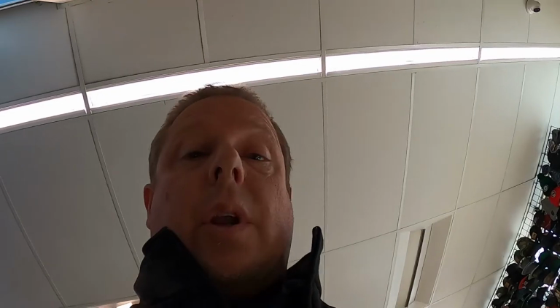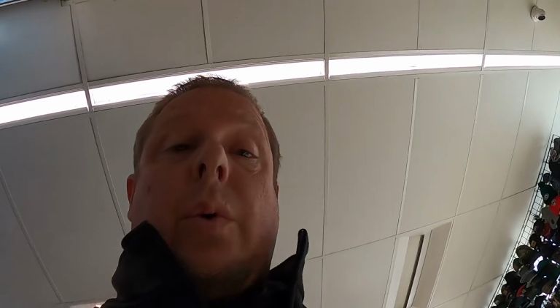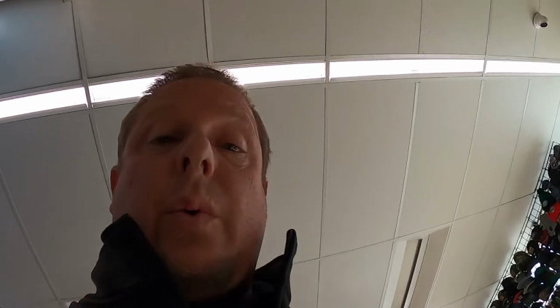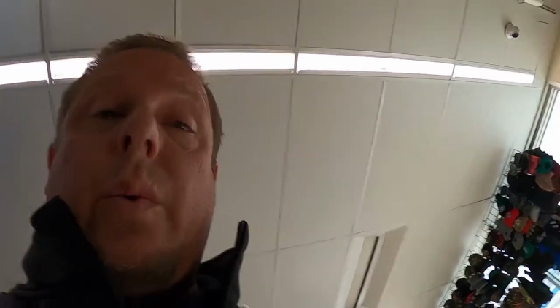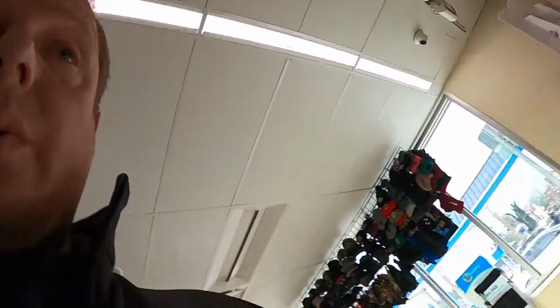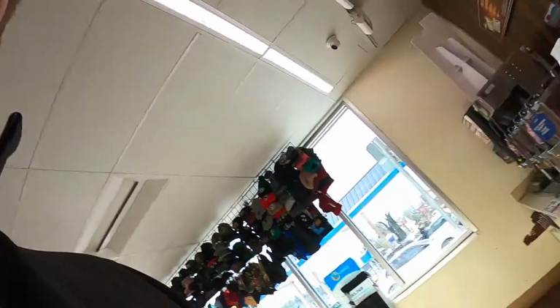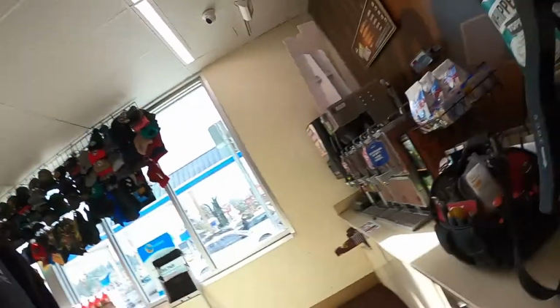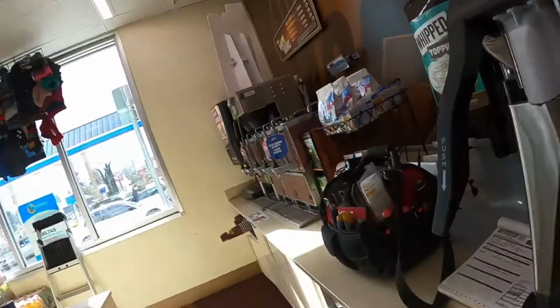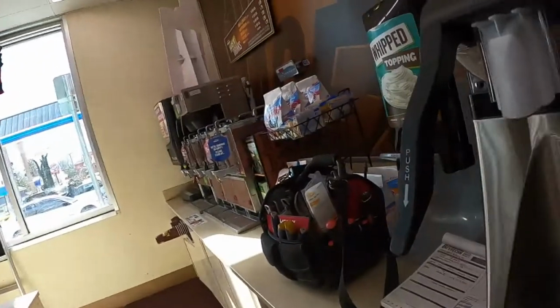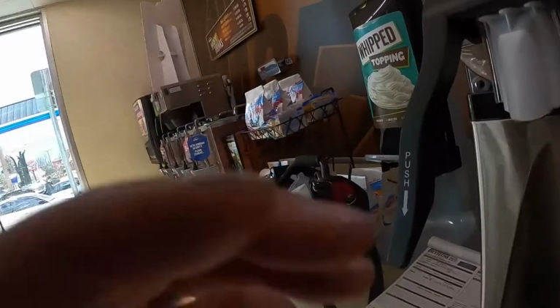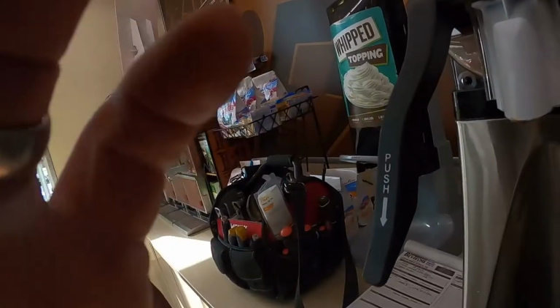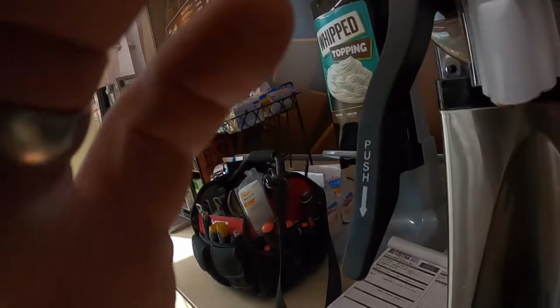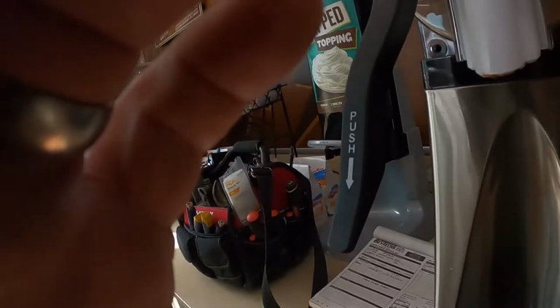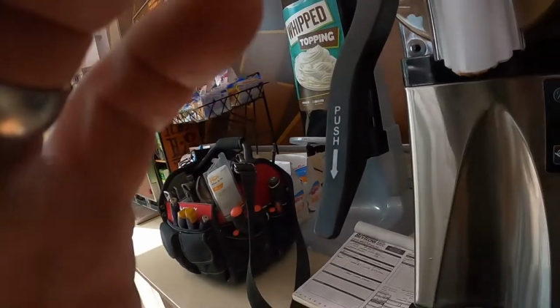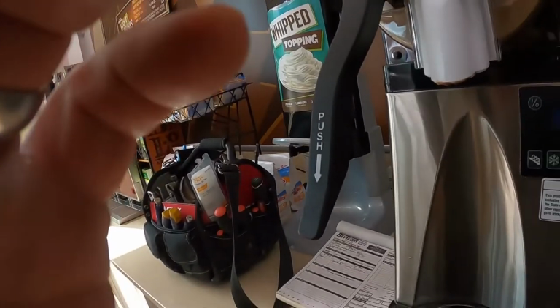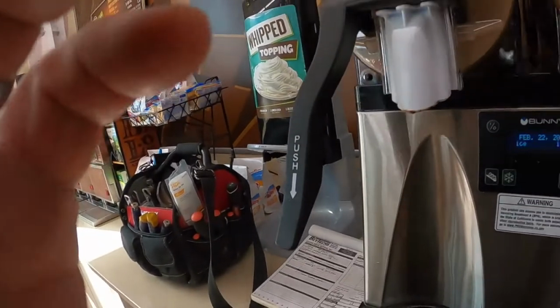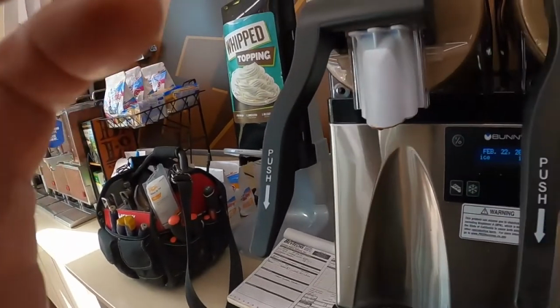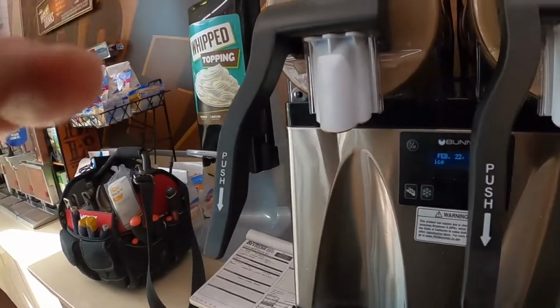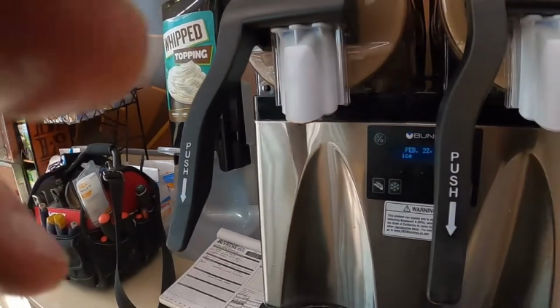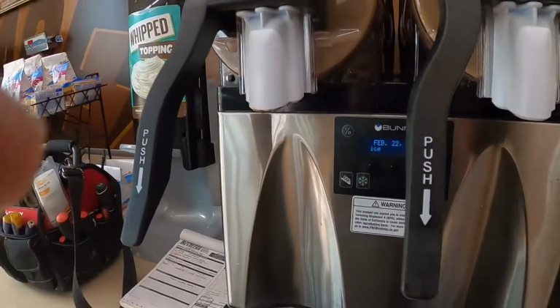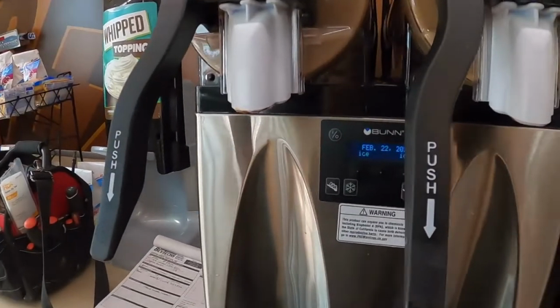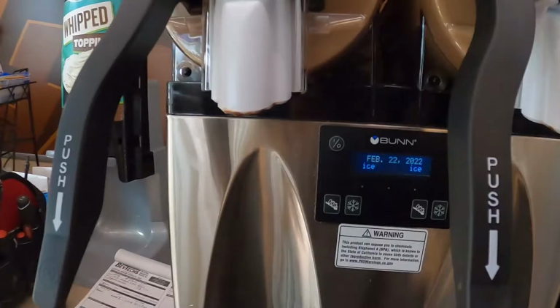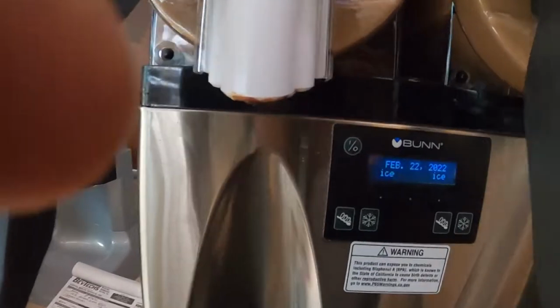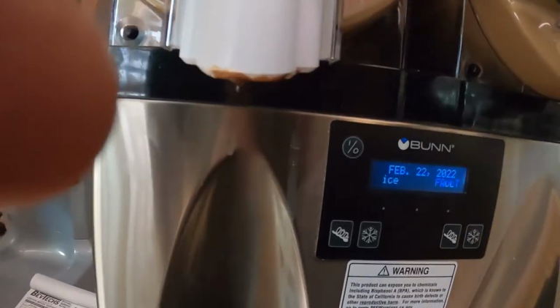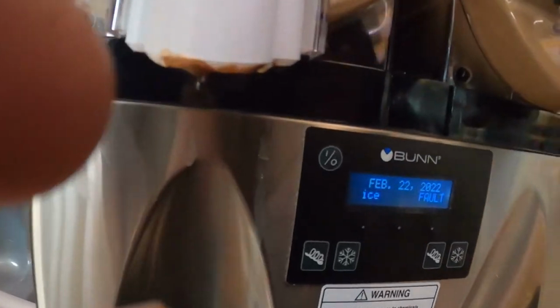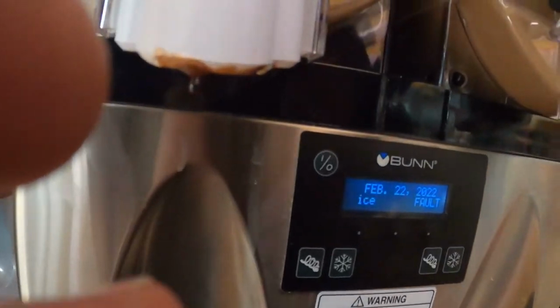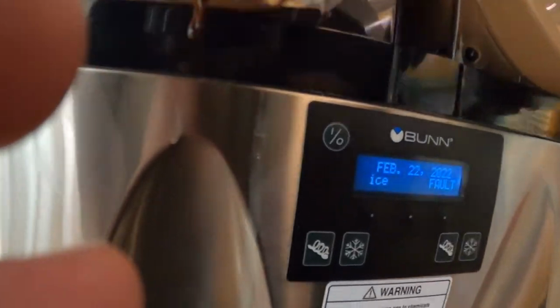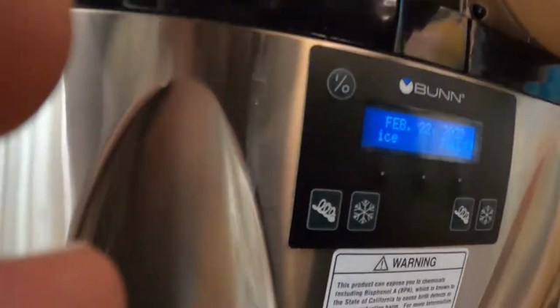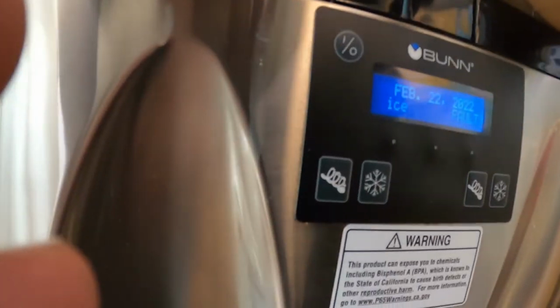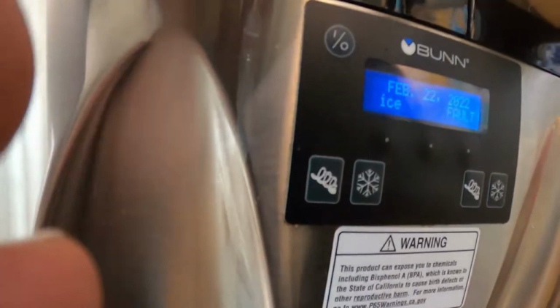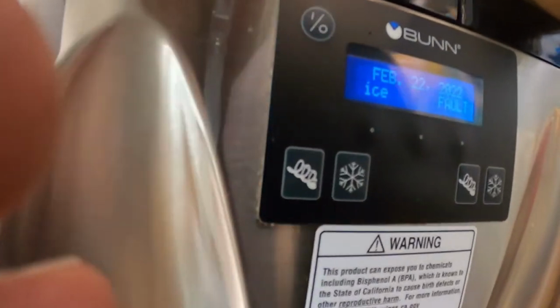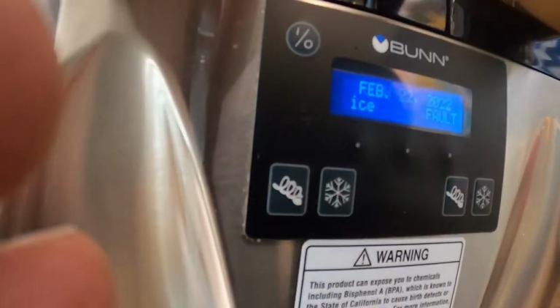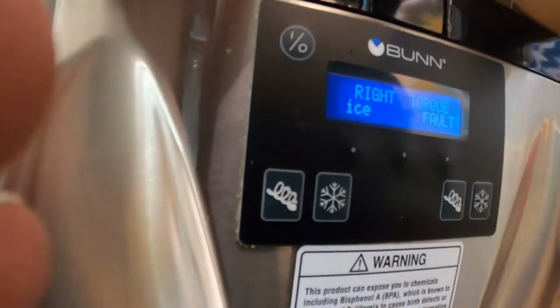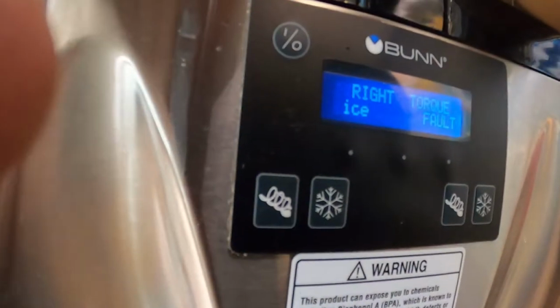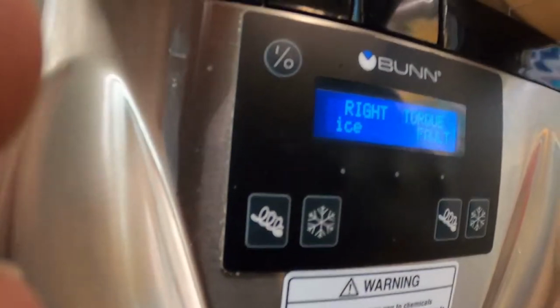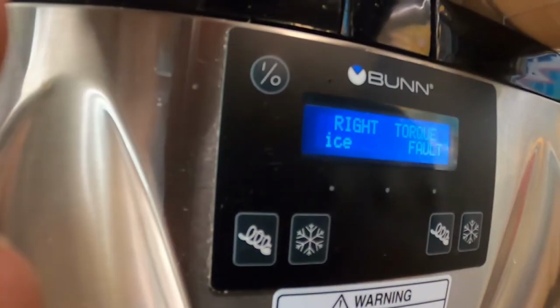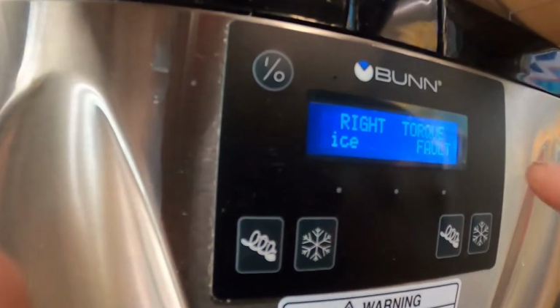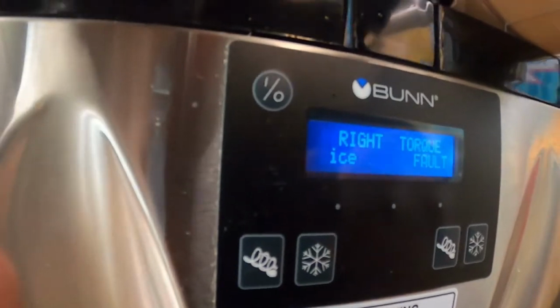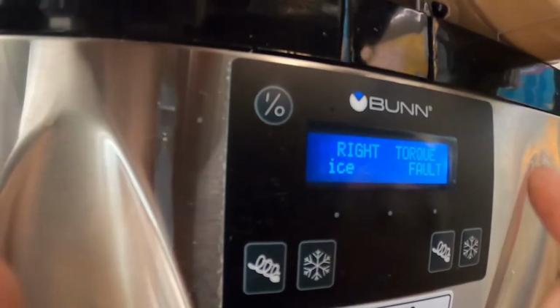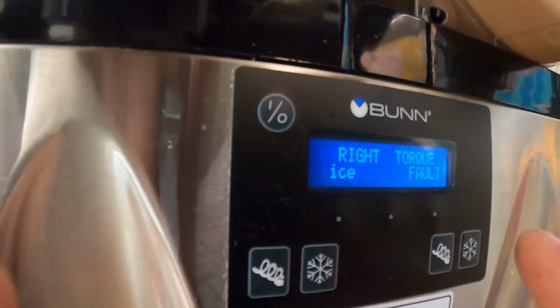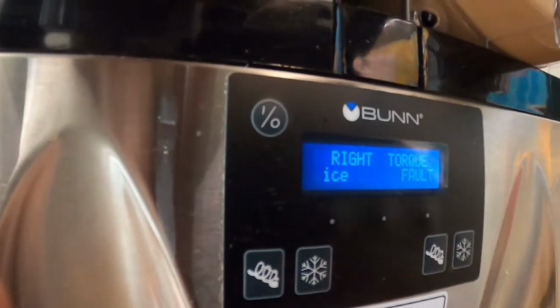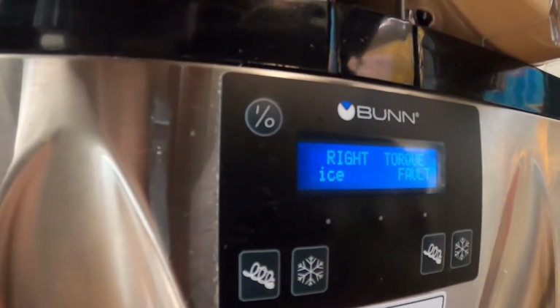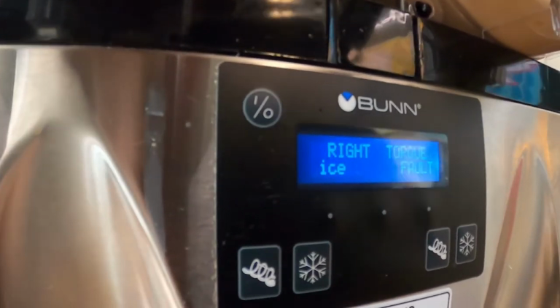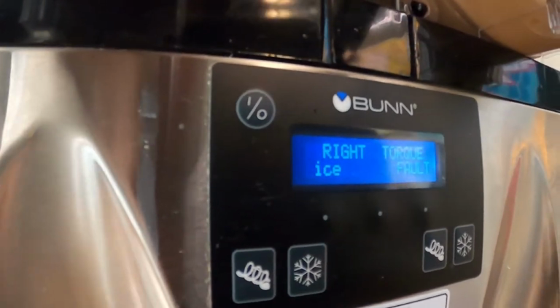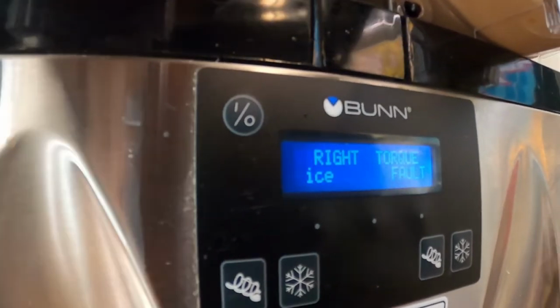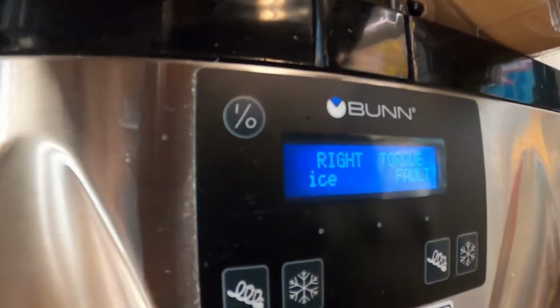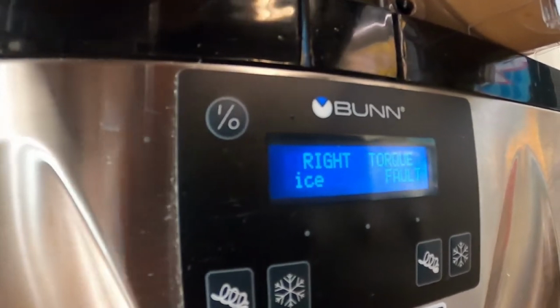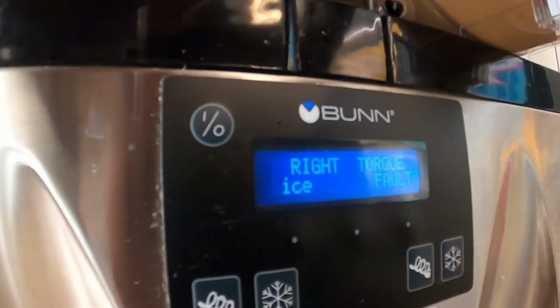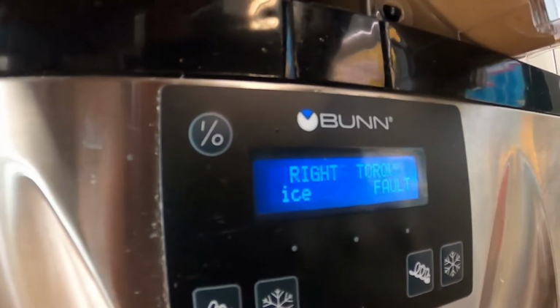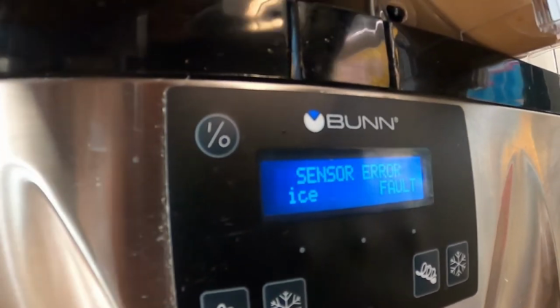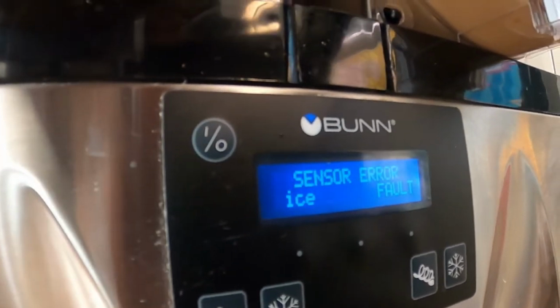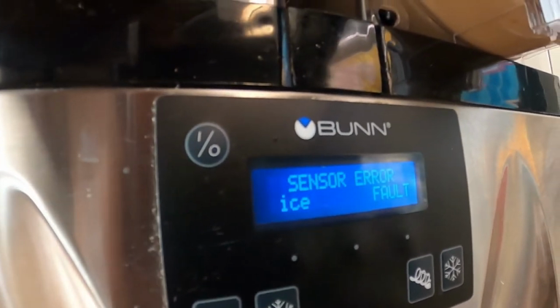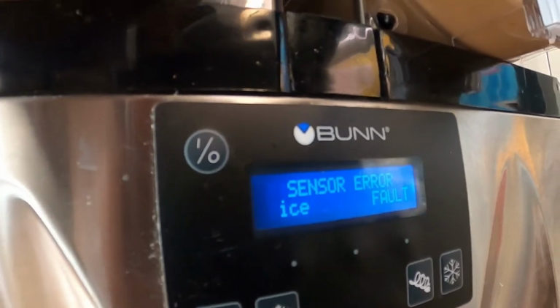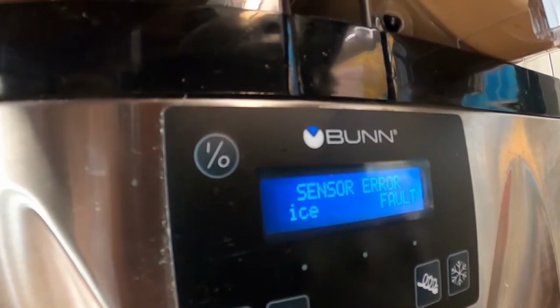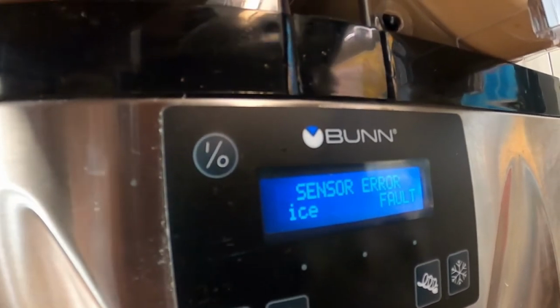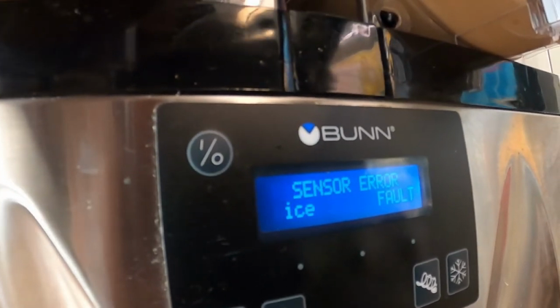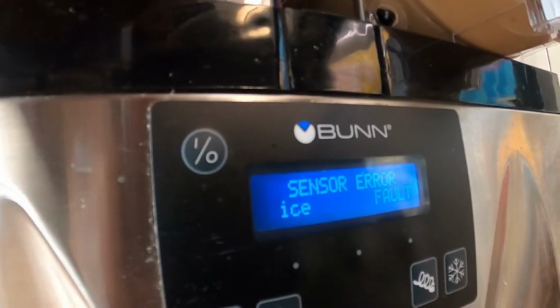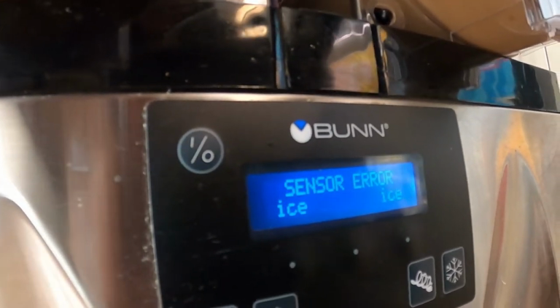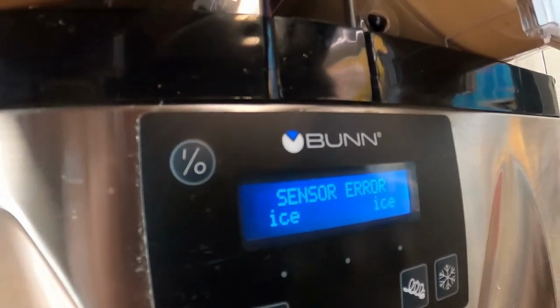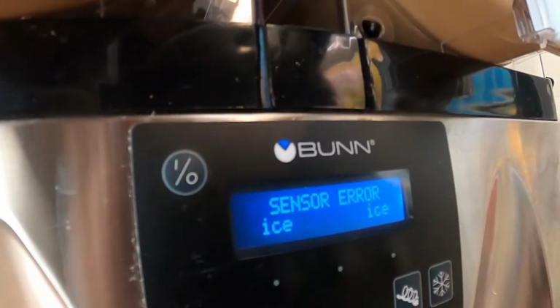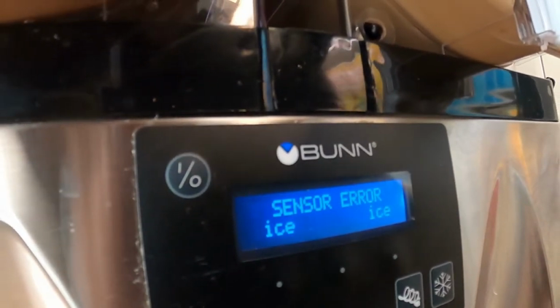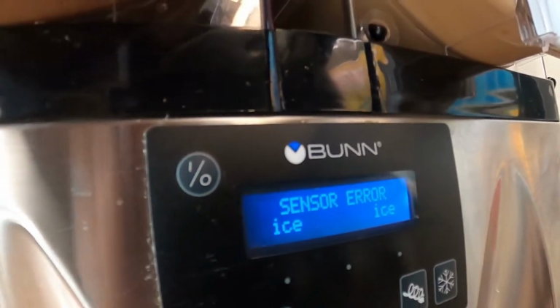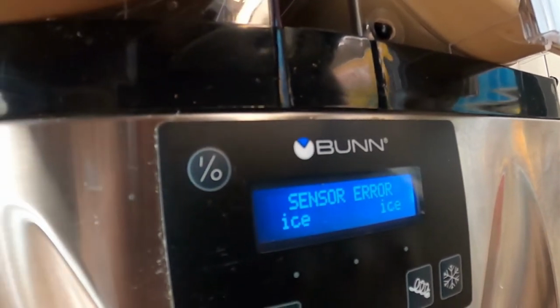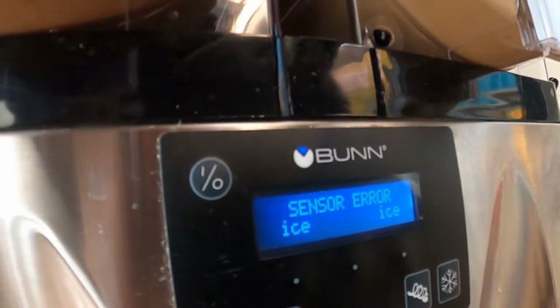Hello, so today we have a torque sensor air fault on the right side — pretty easy there.